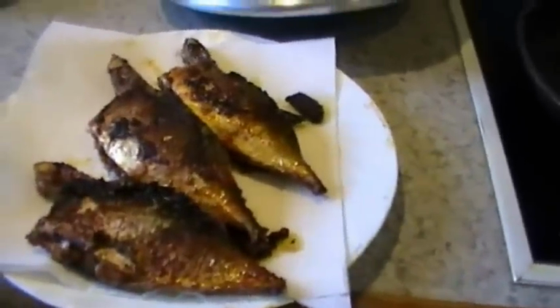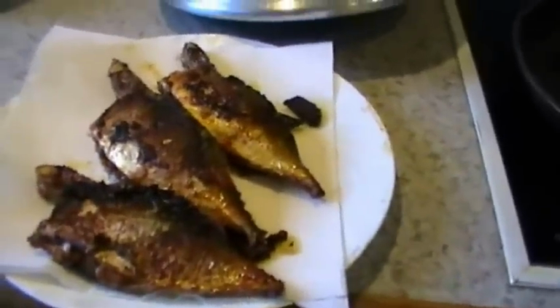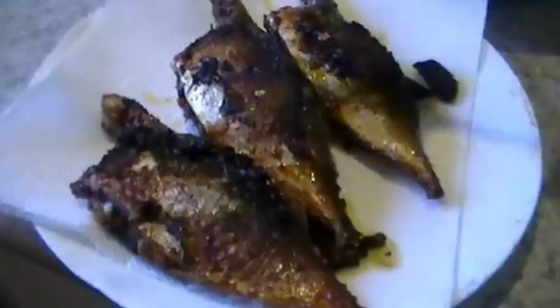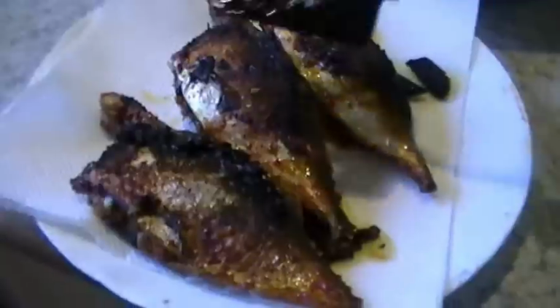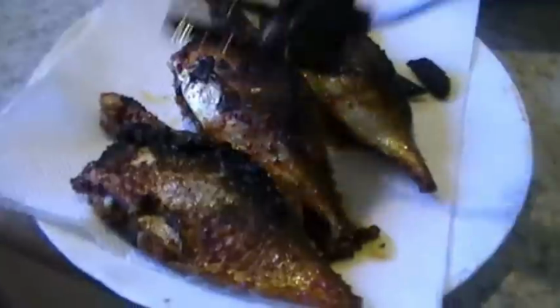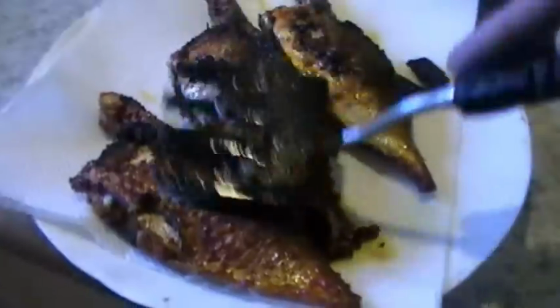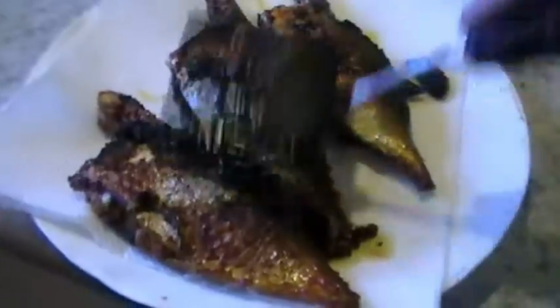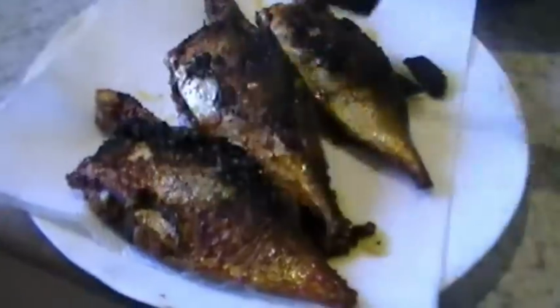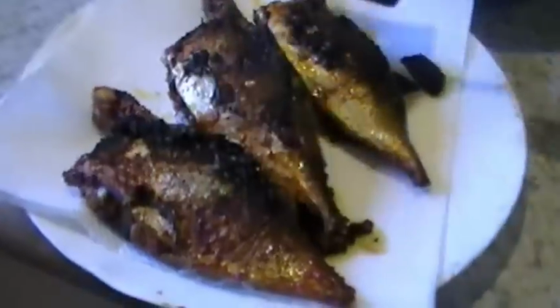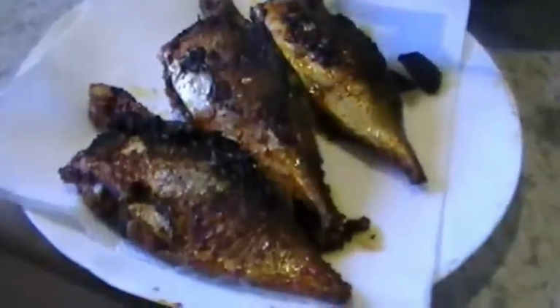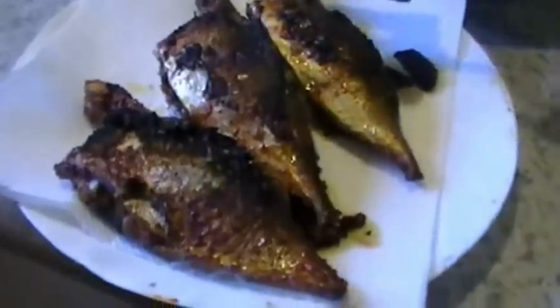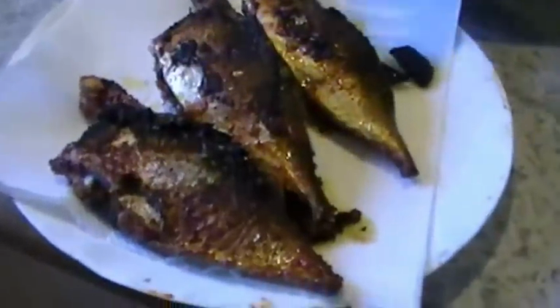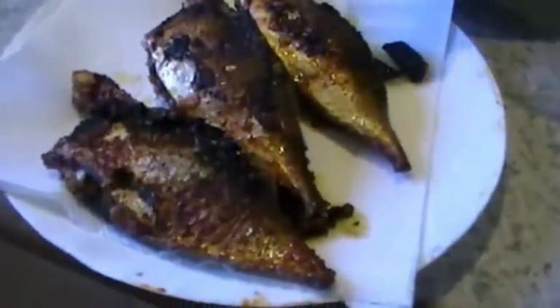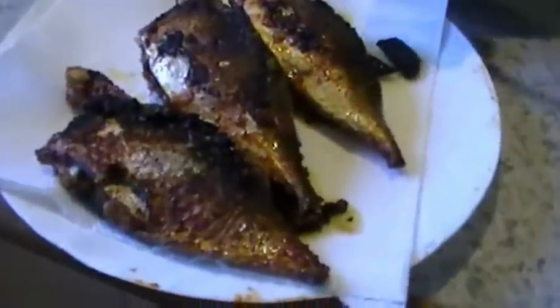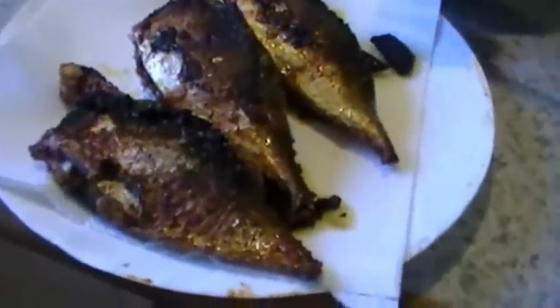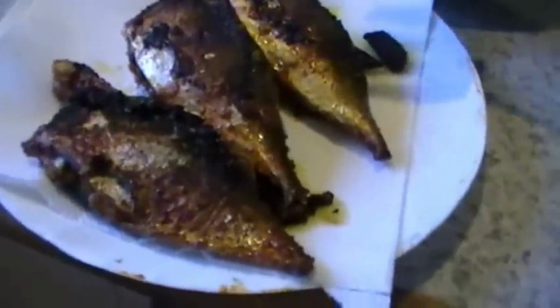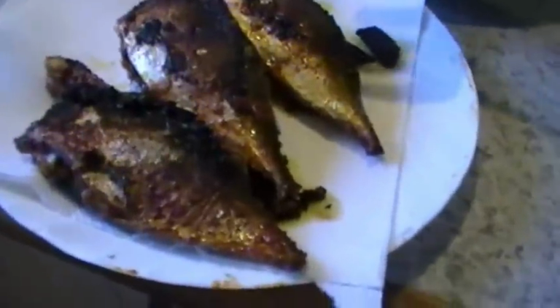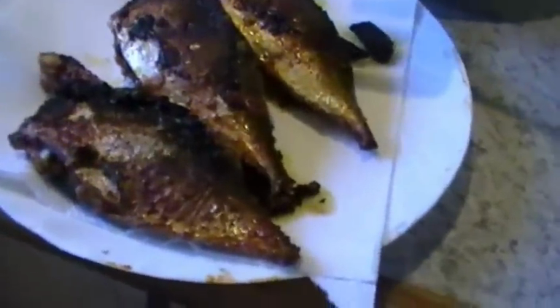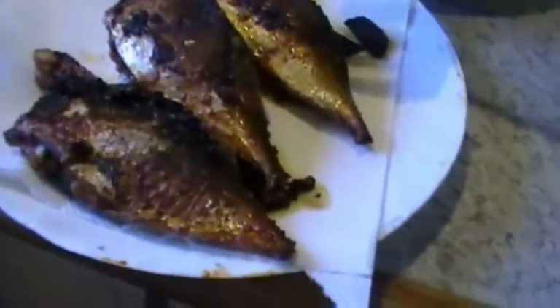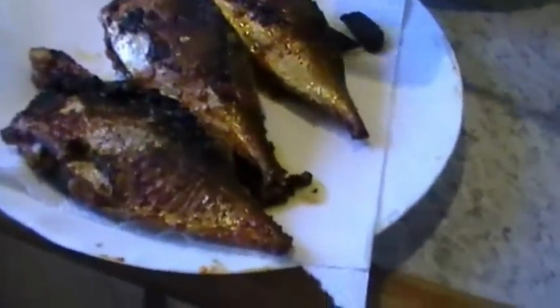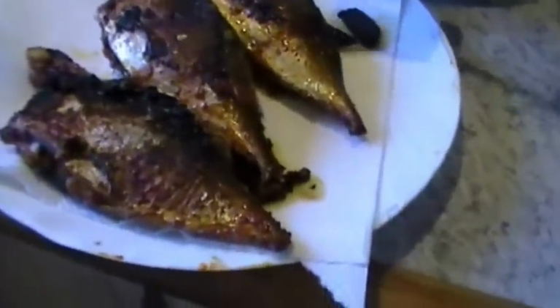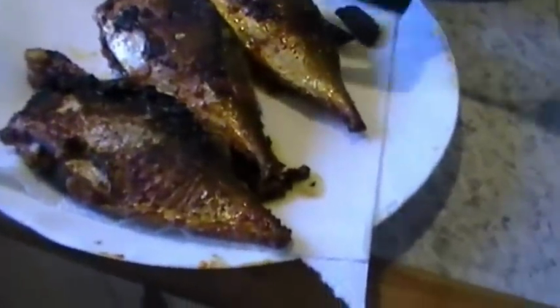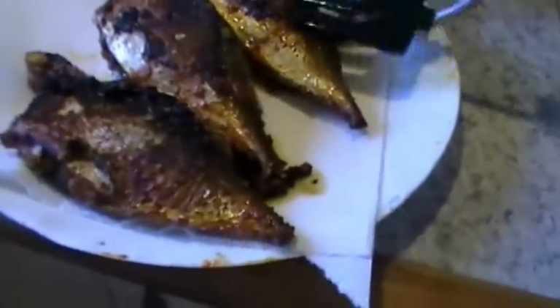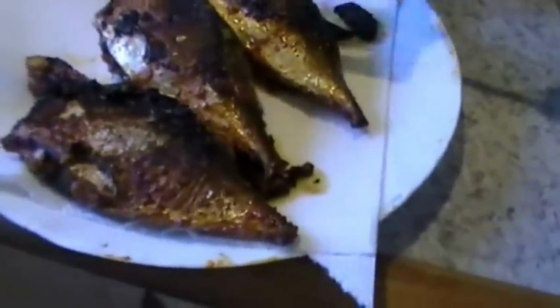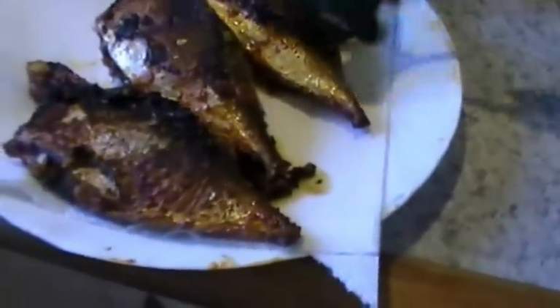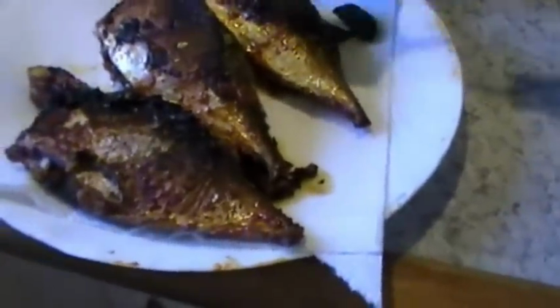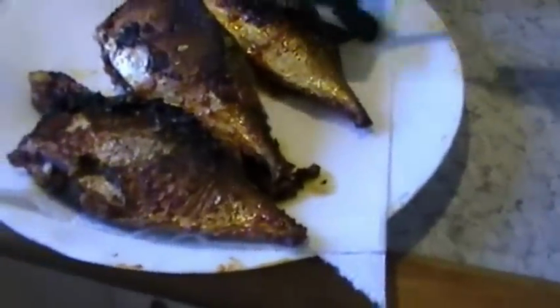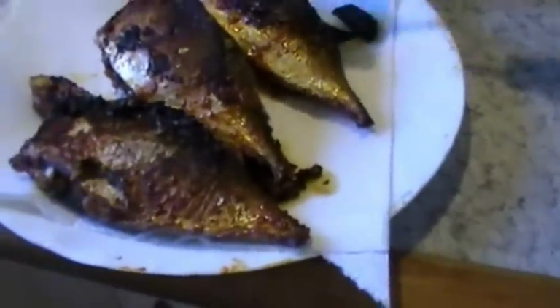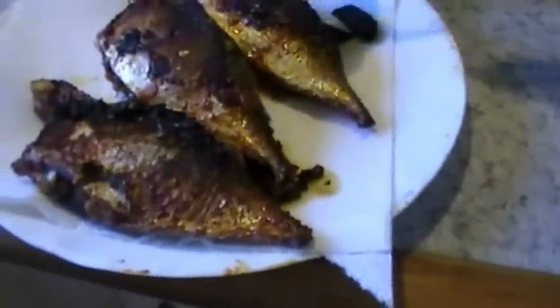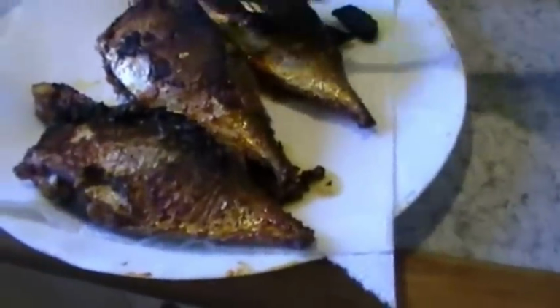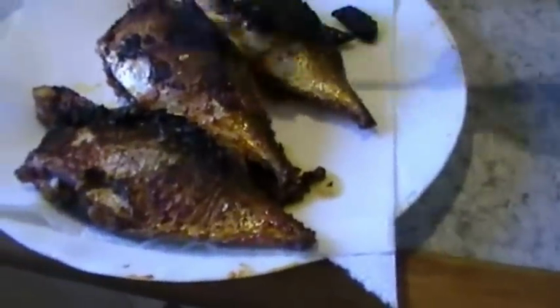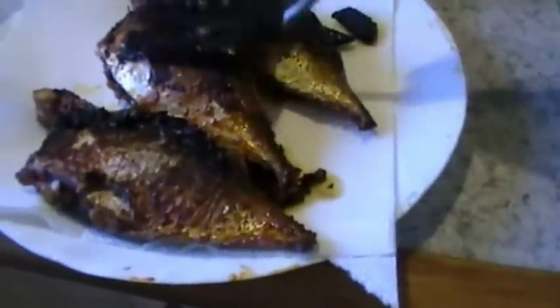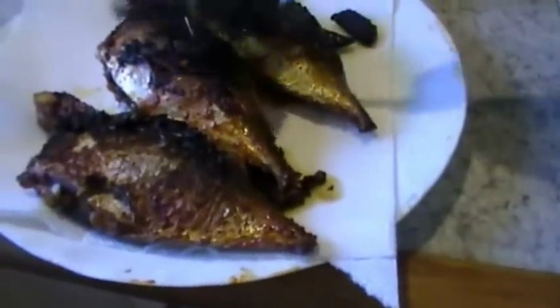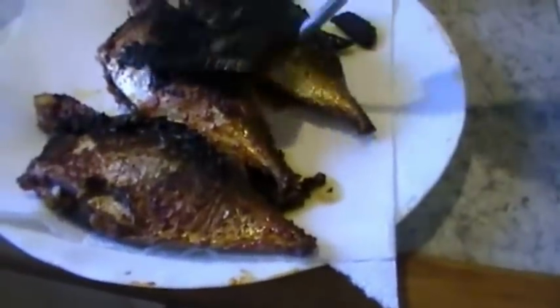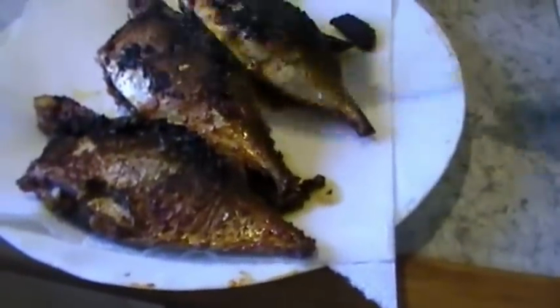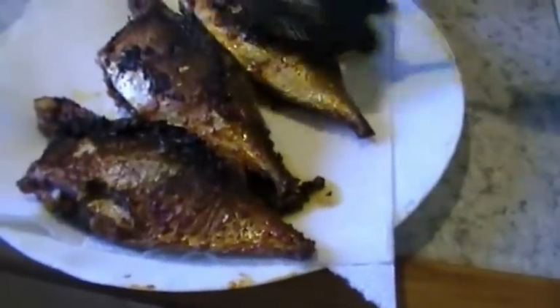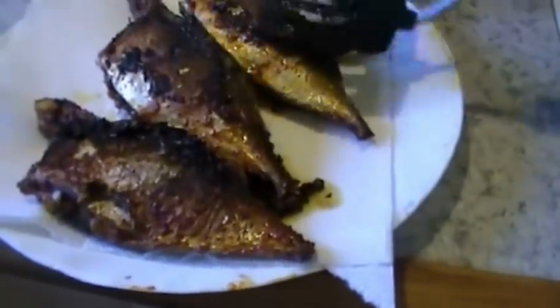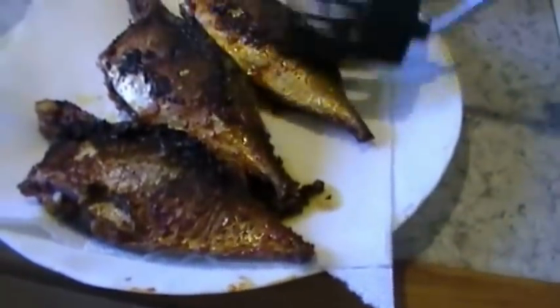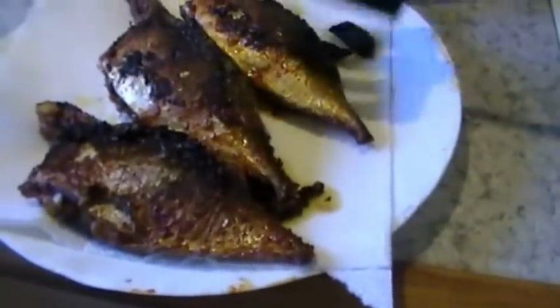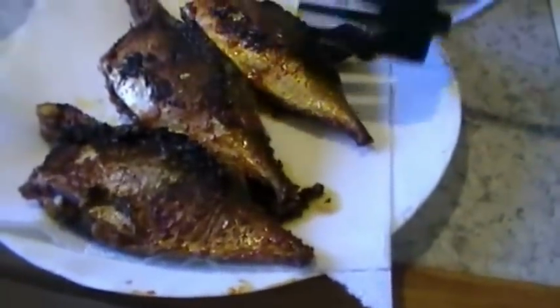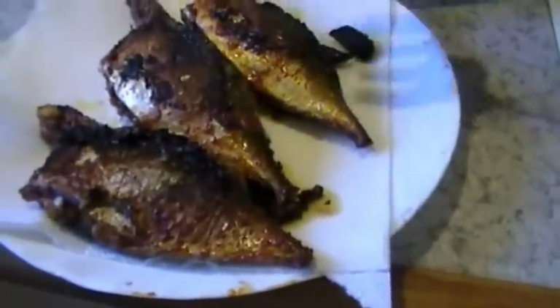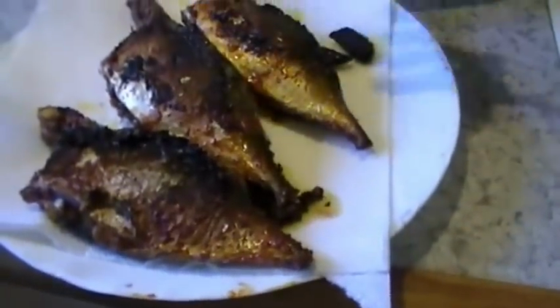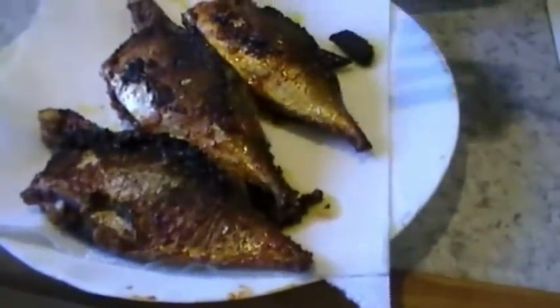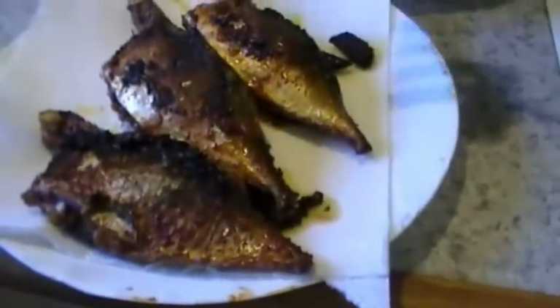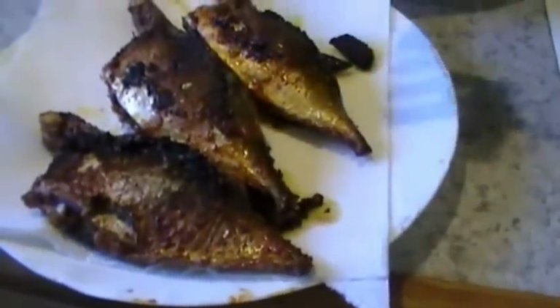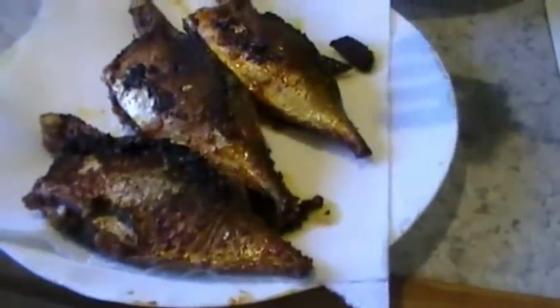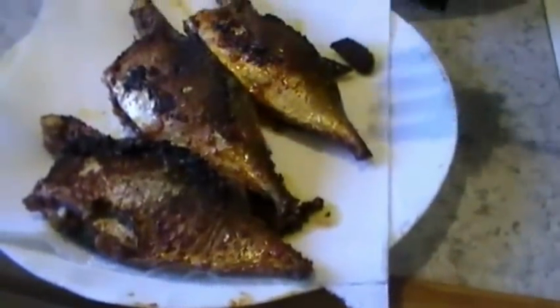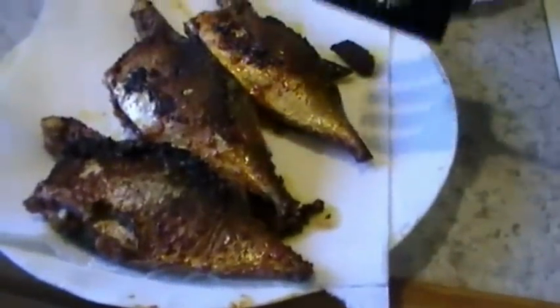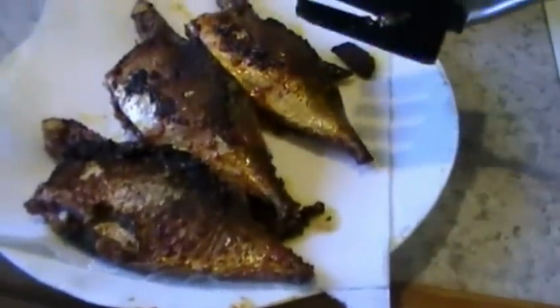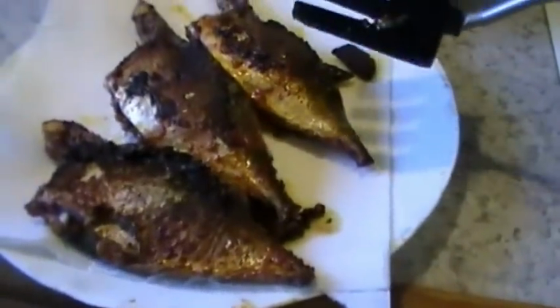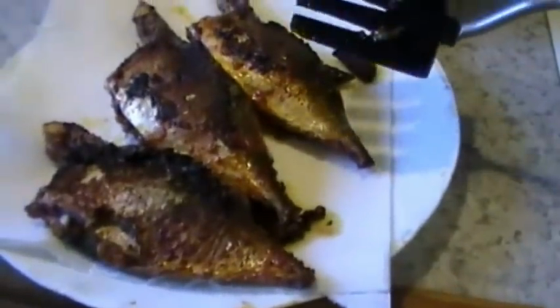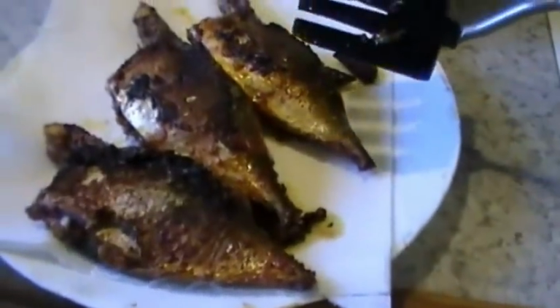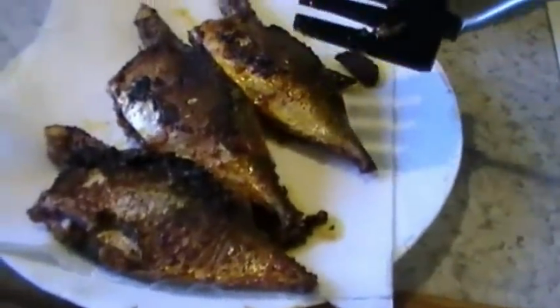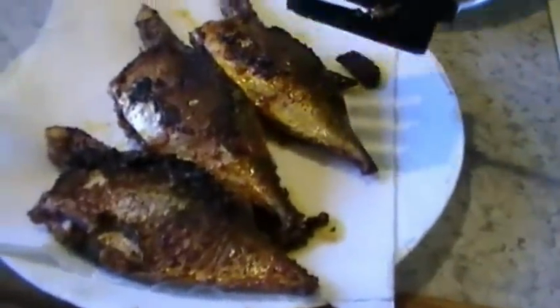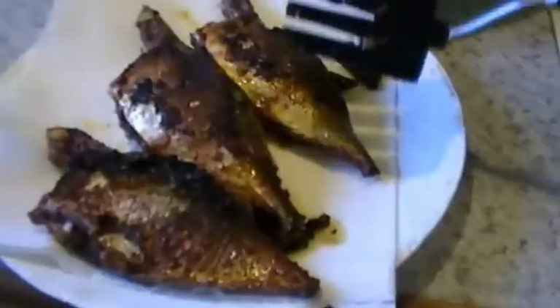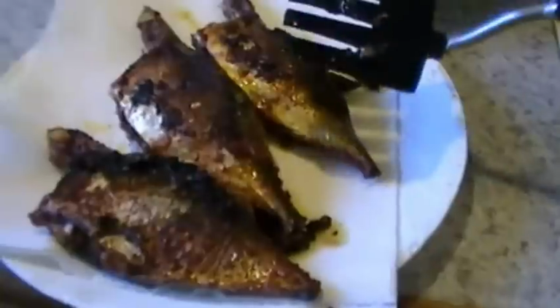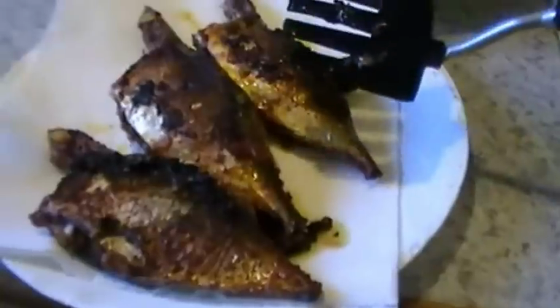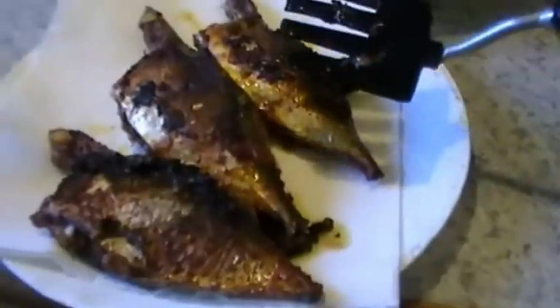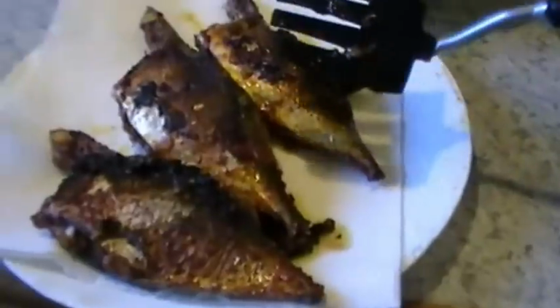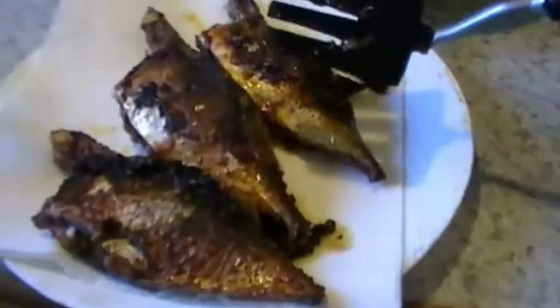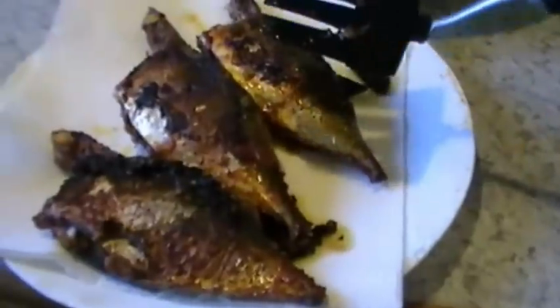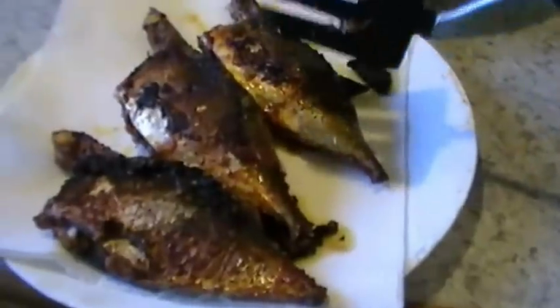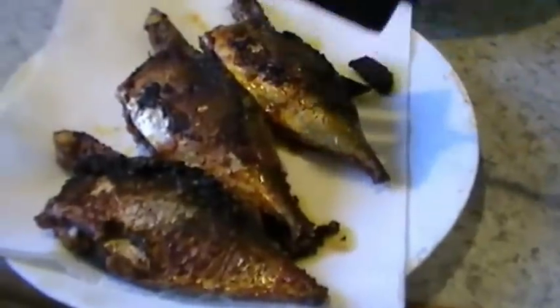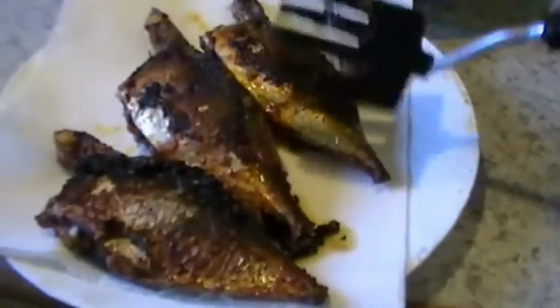Yeah, that's the final product — stuffed mackerels fry.